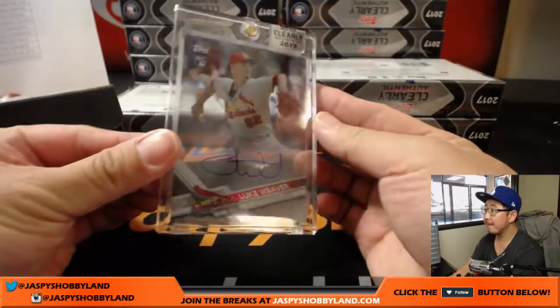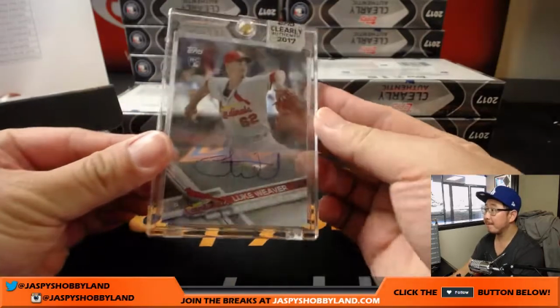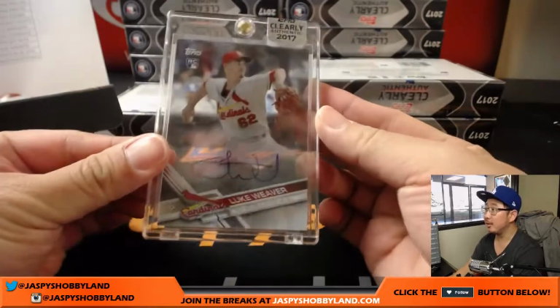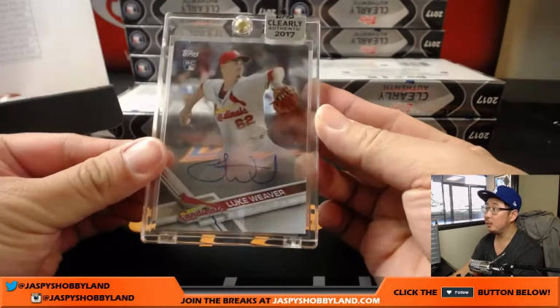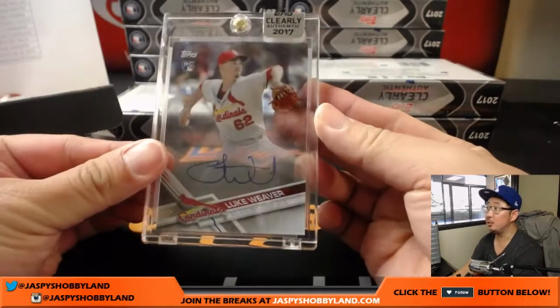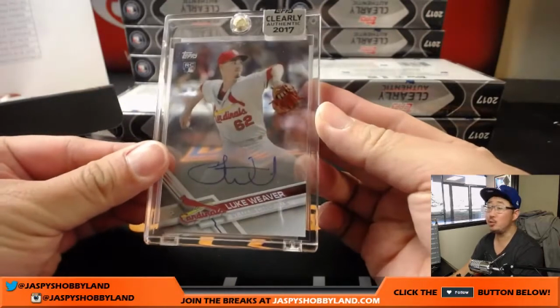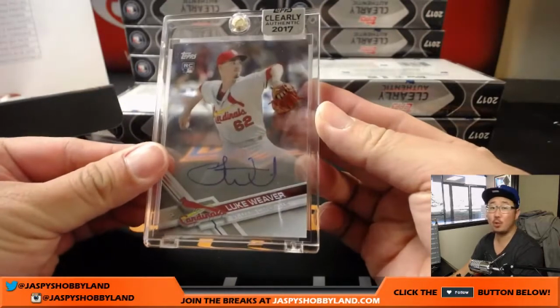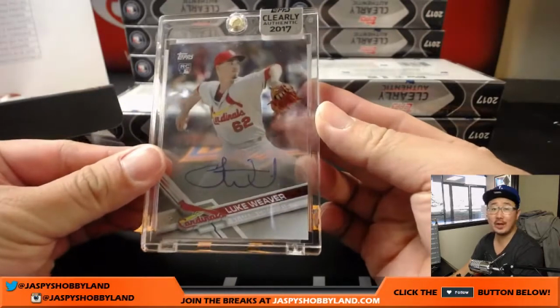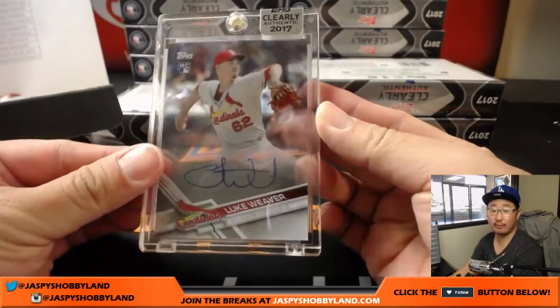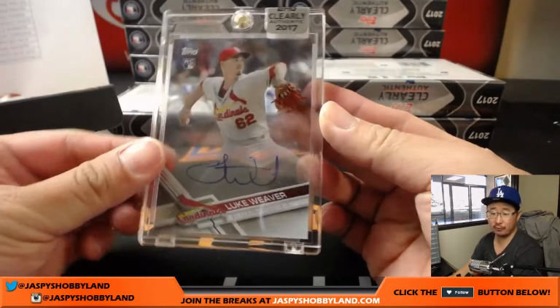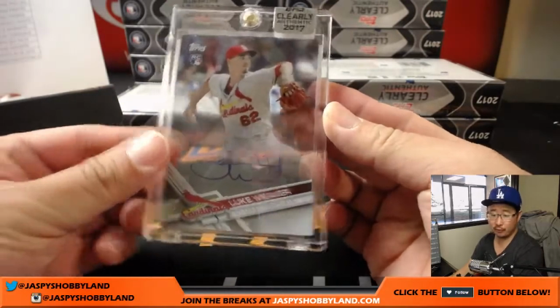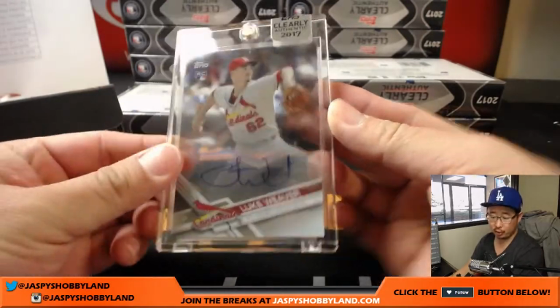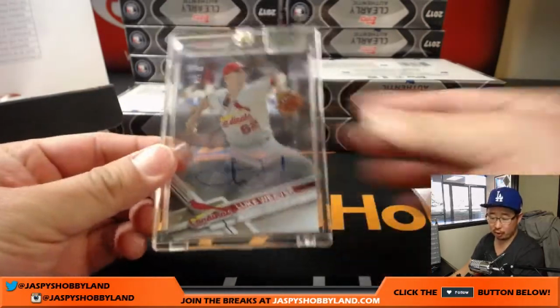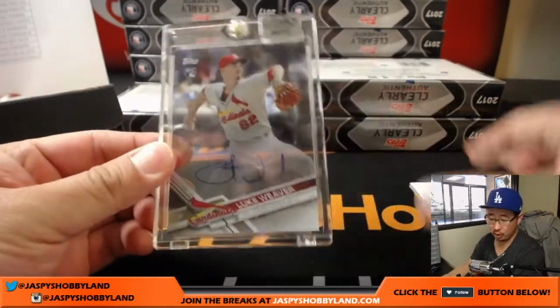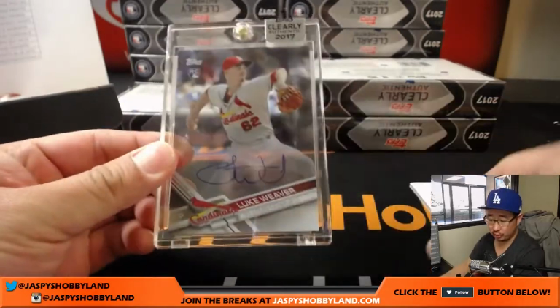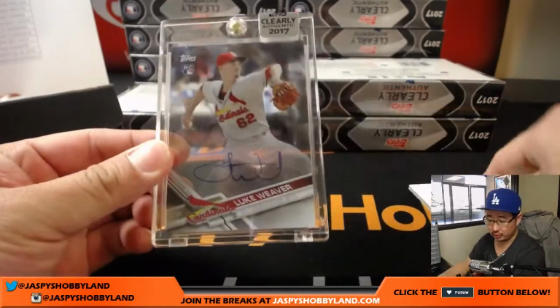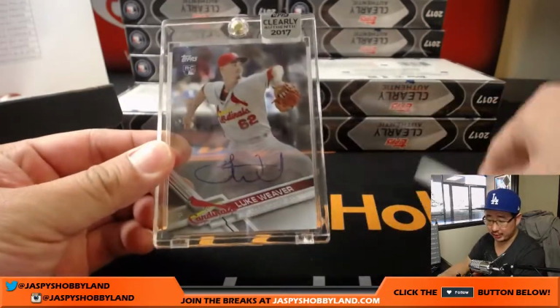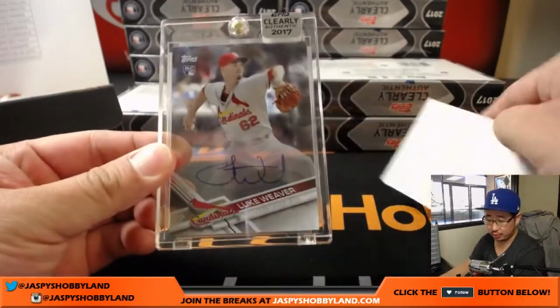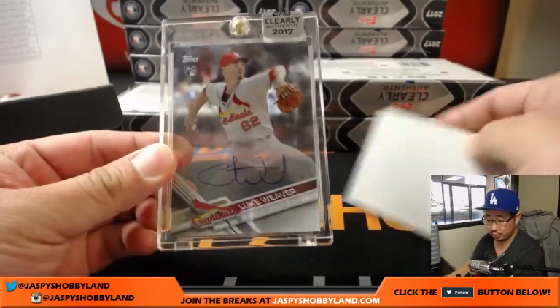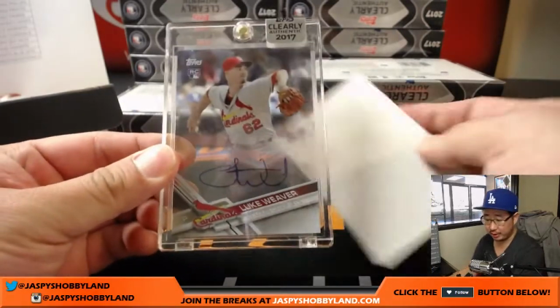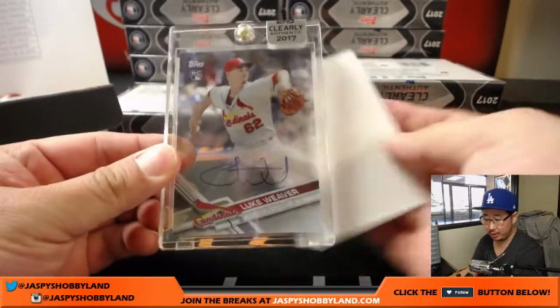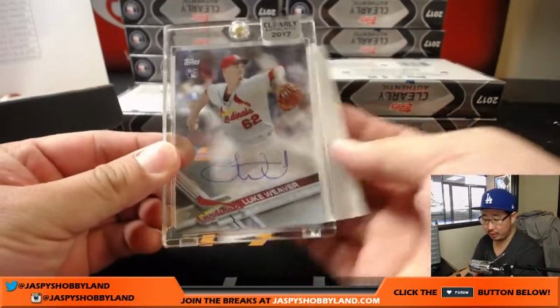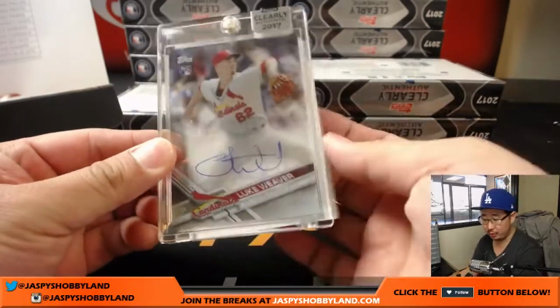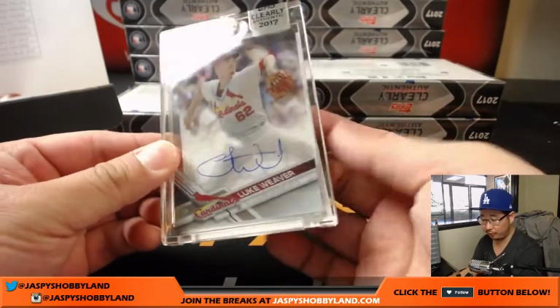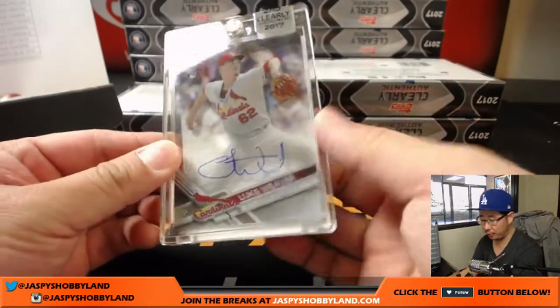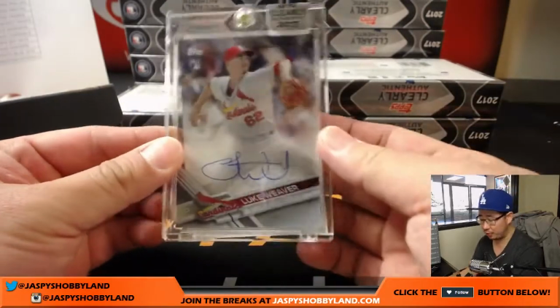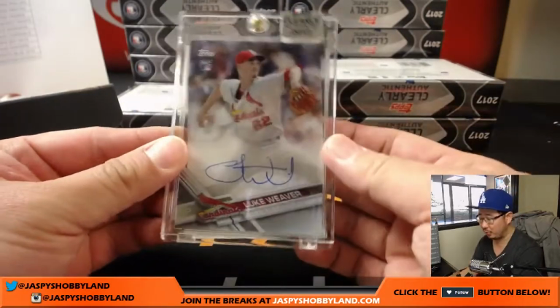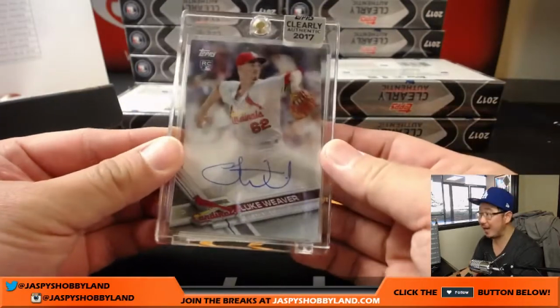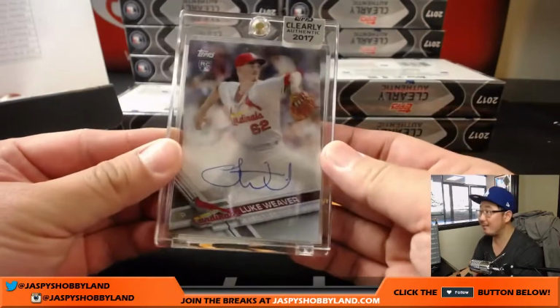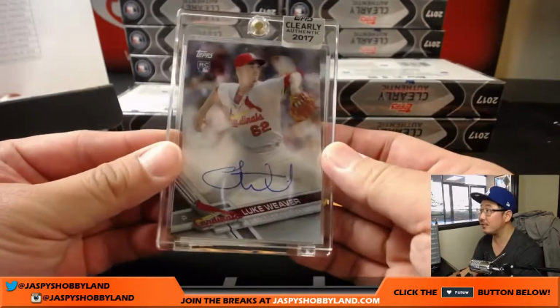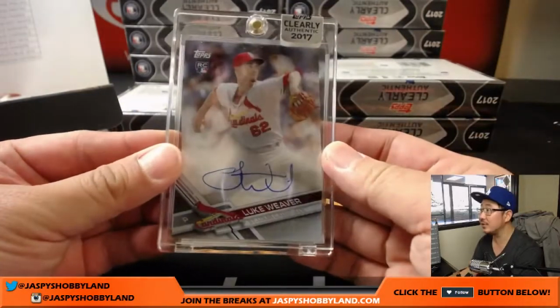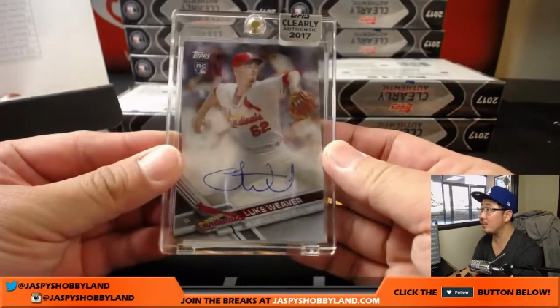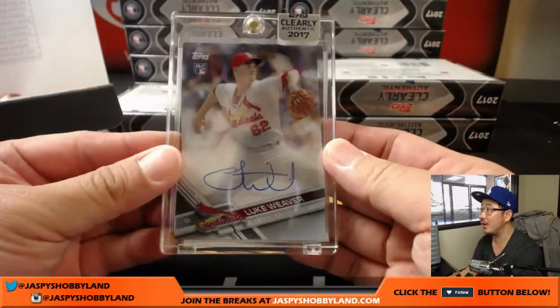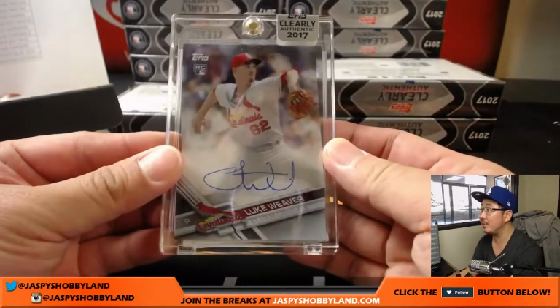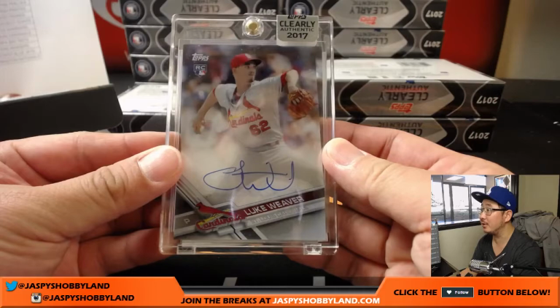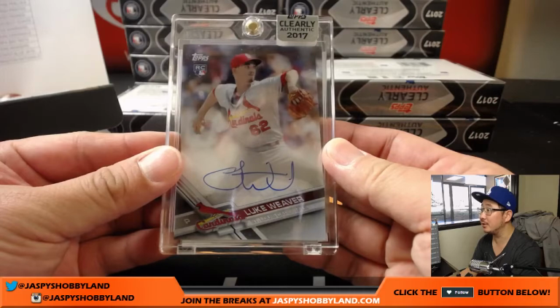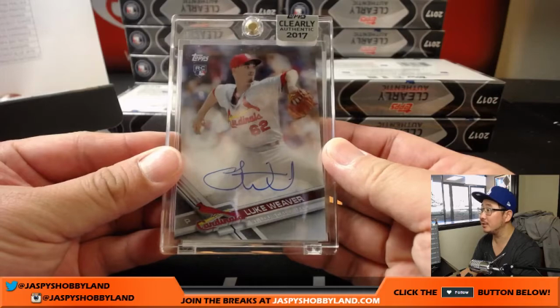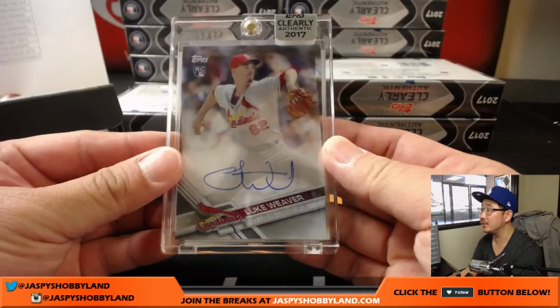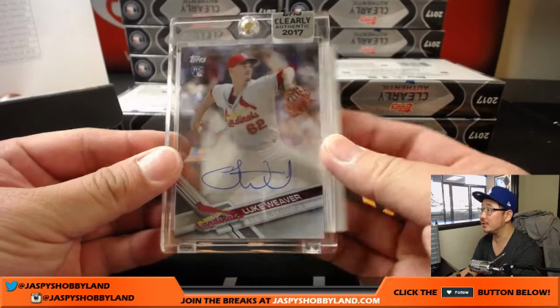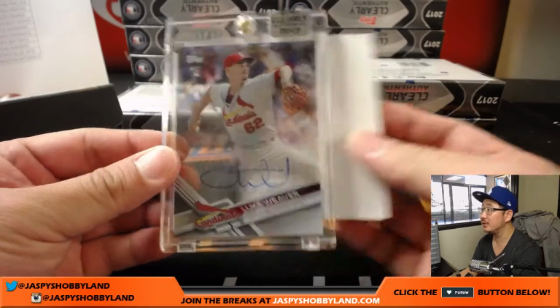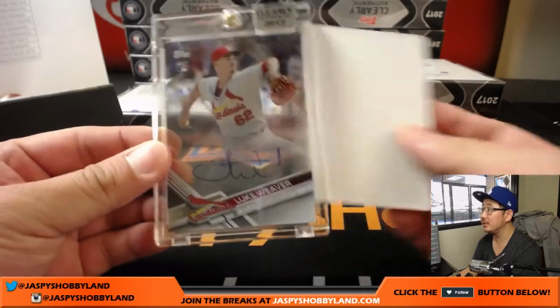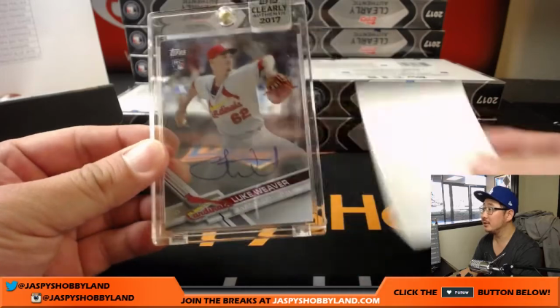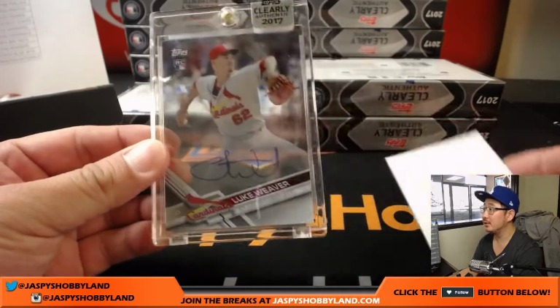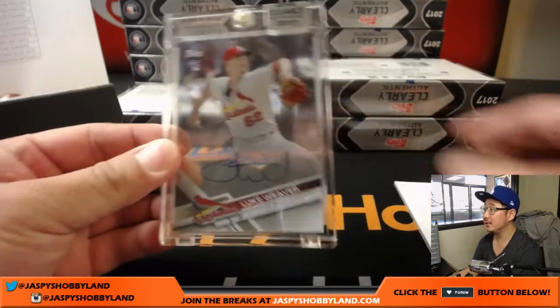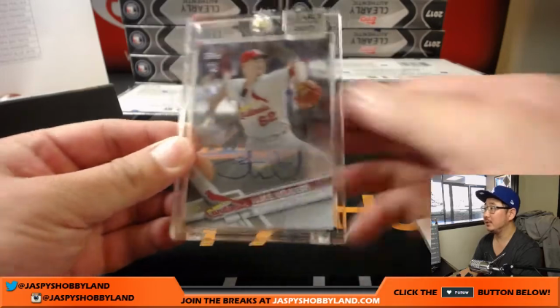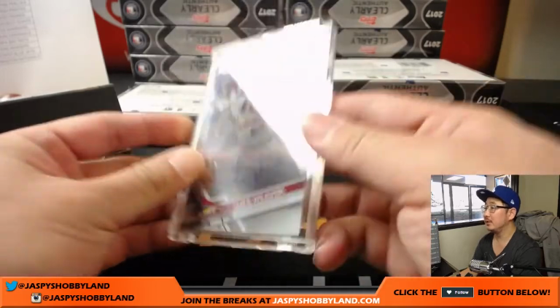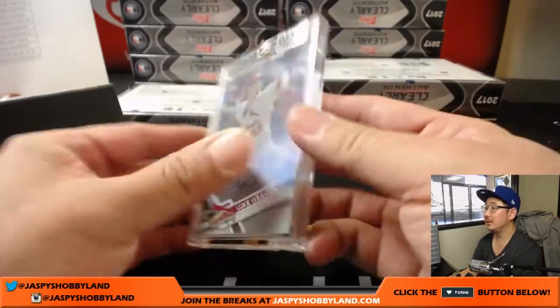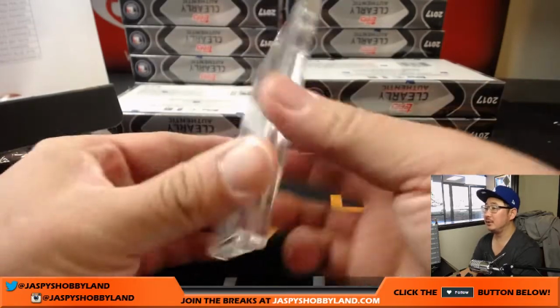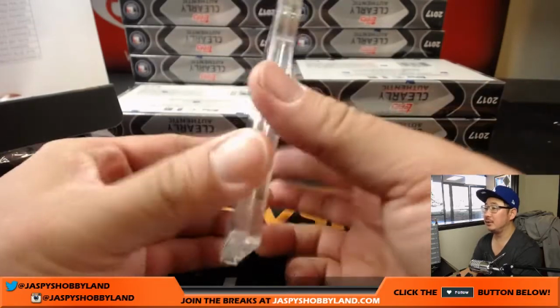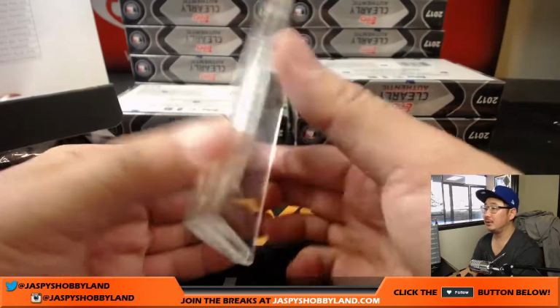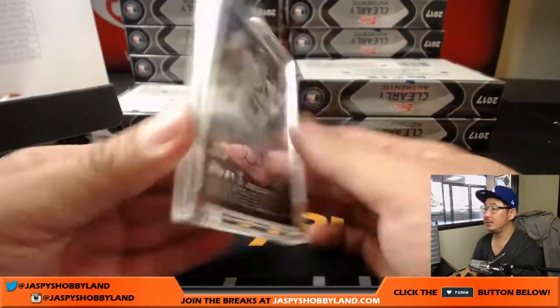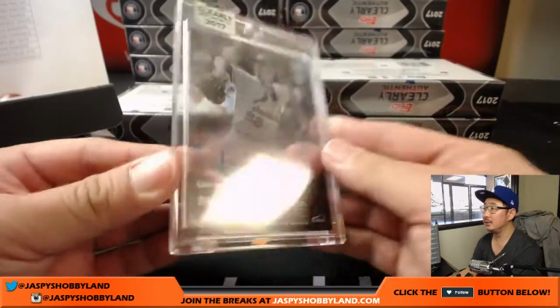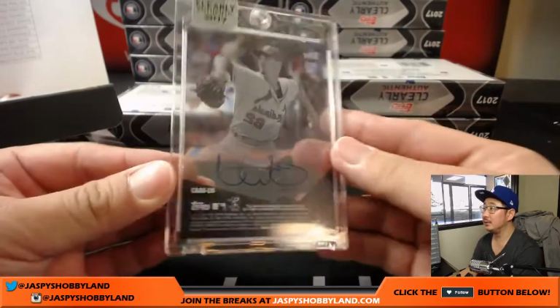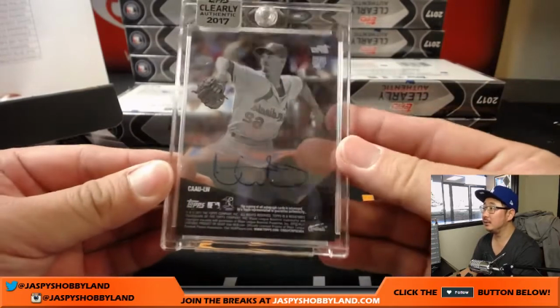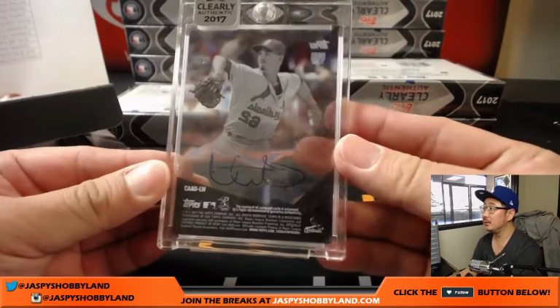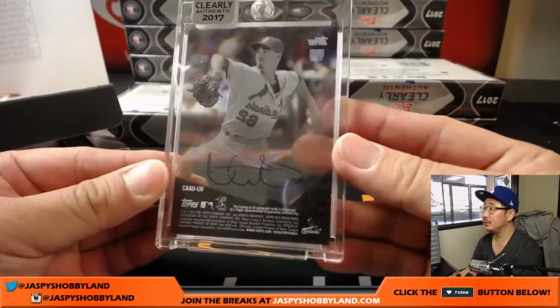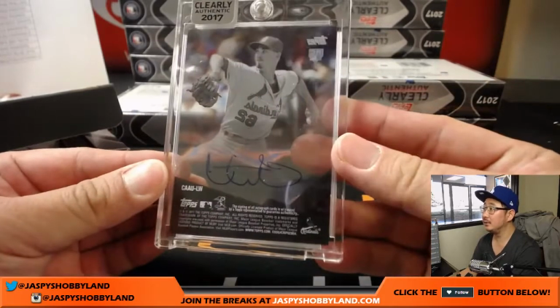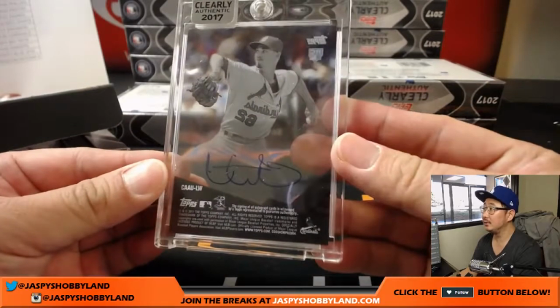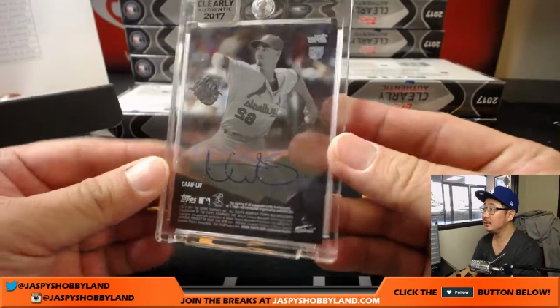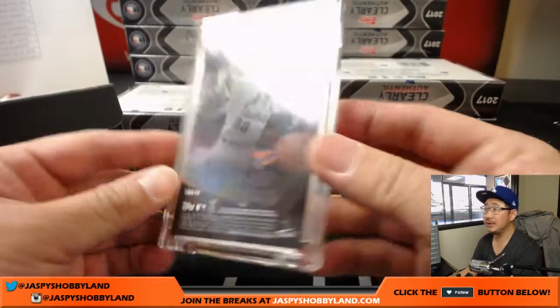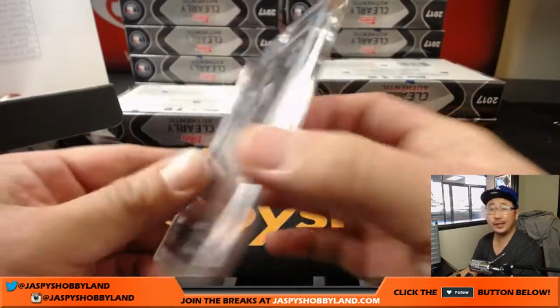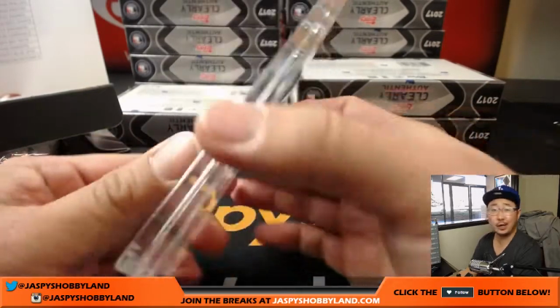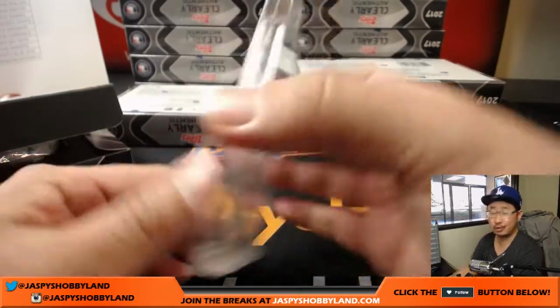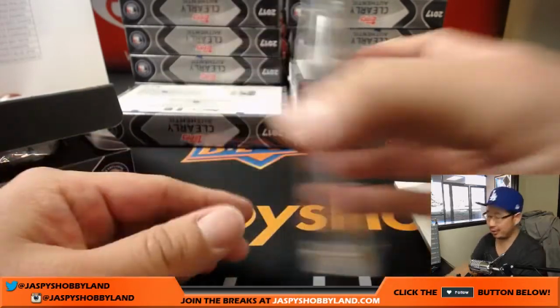Luke Weaver for the Cardinals. Nice rookie auto for Joe Ivers at the Redbirds. There you go, Joe.